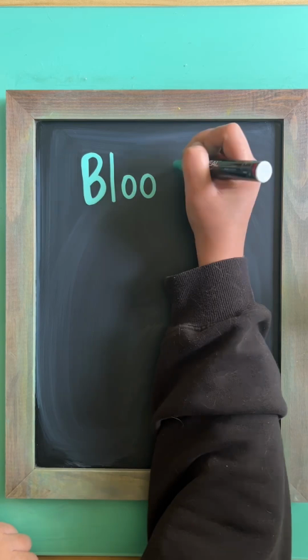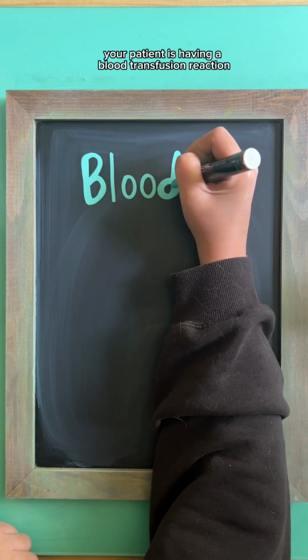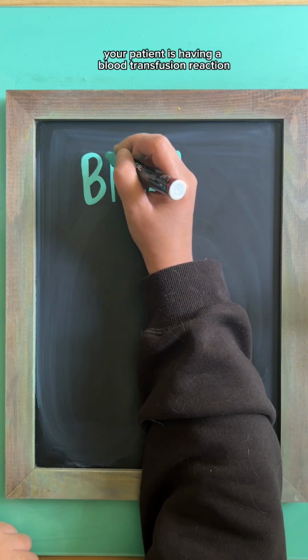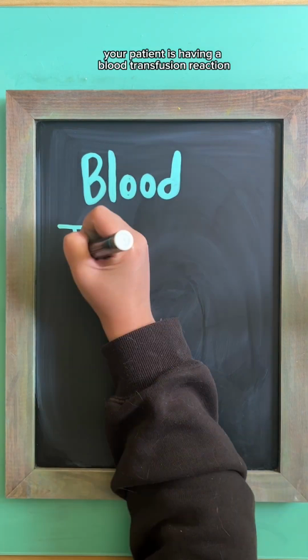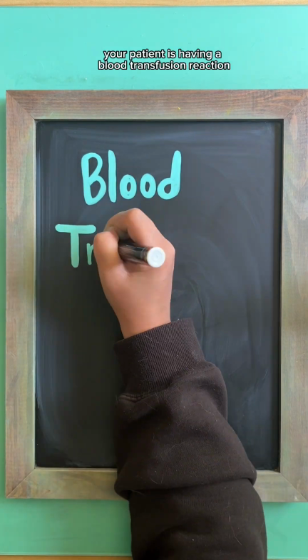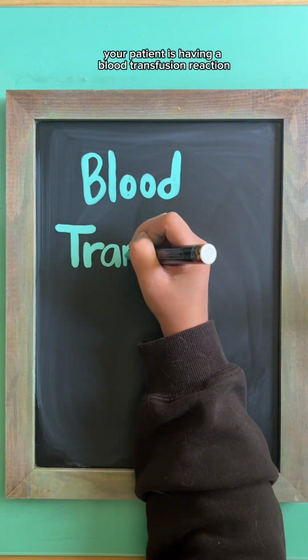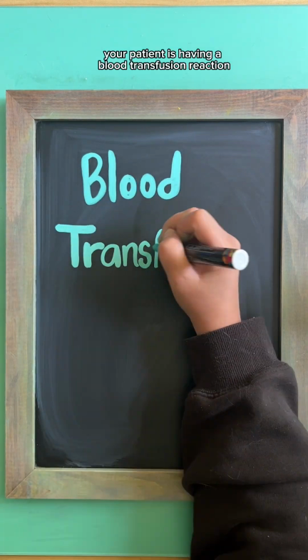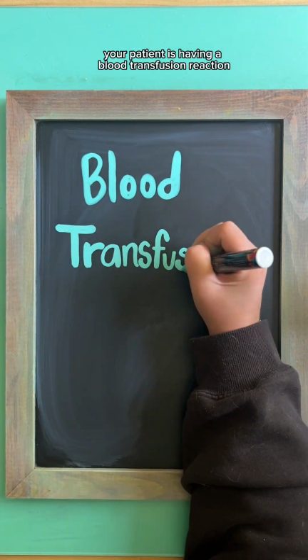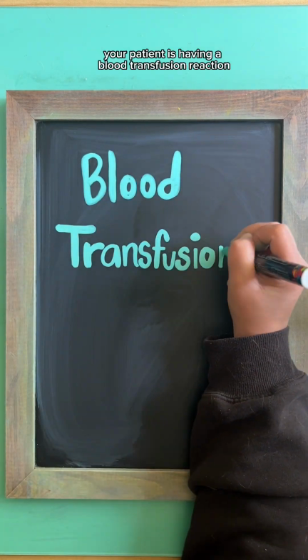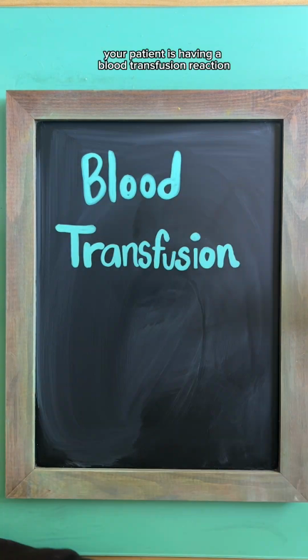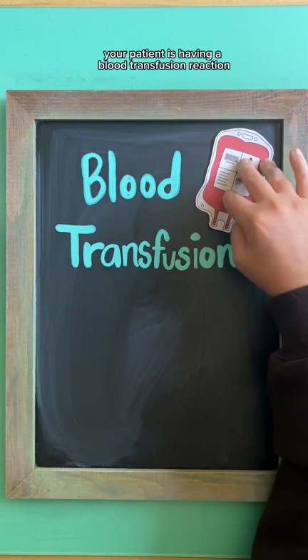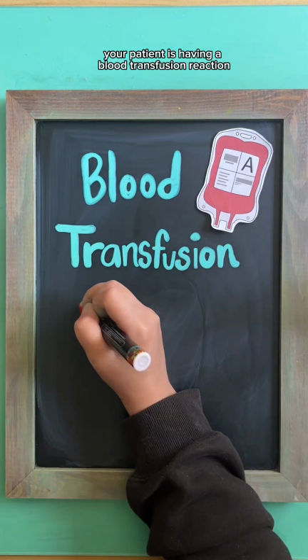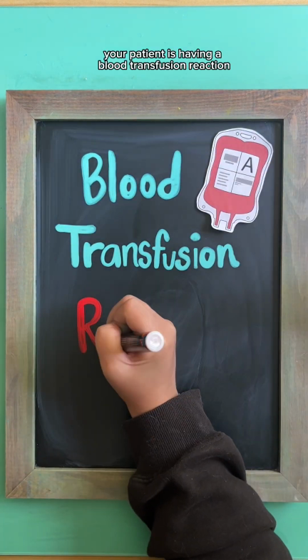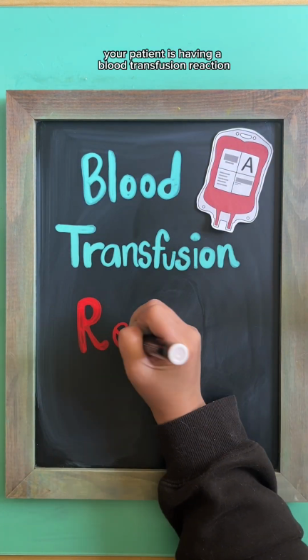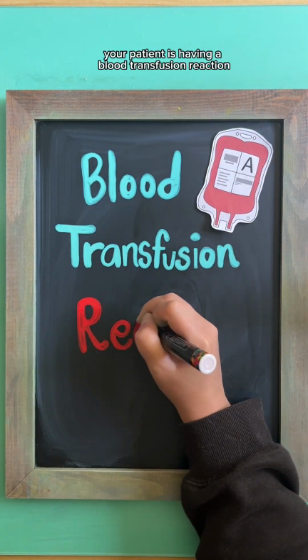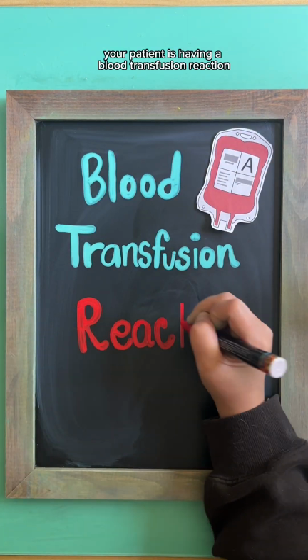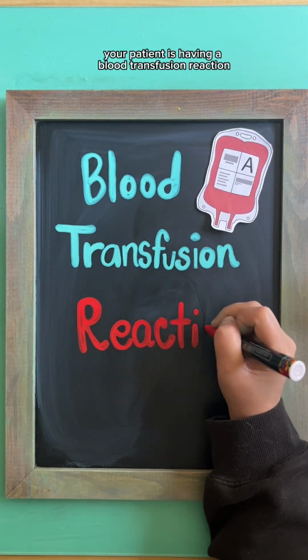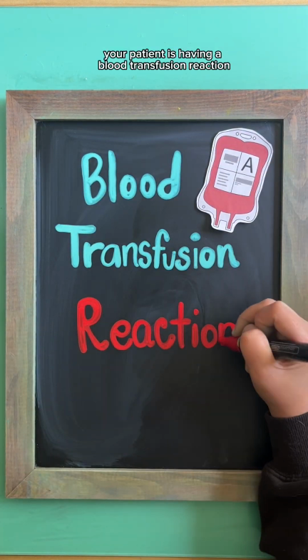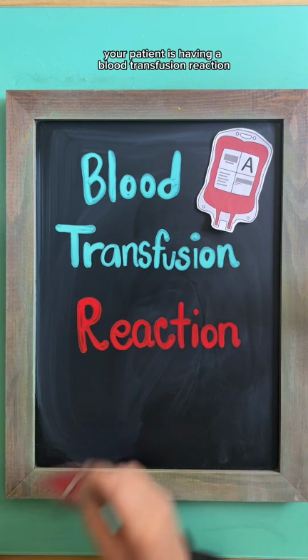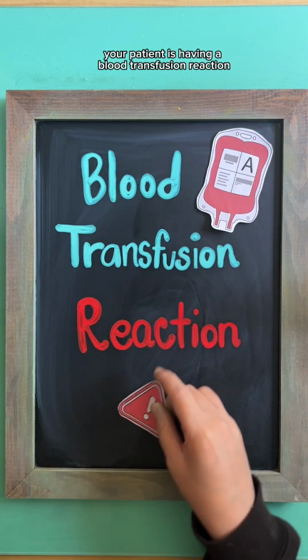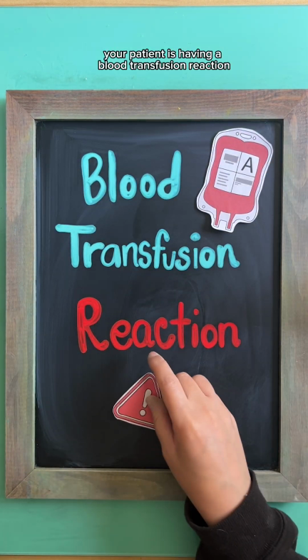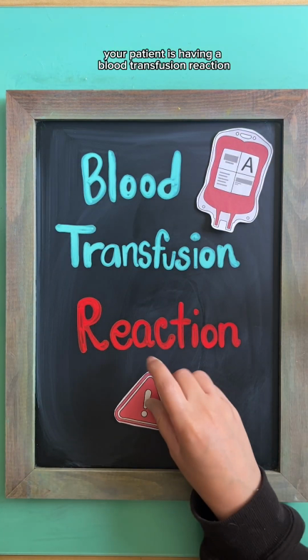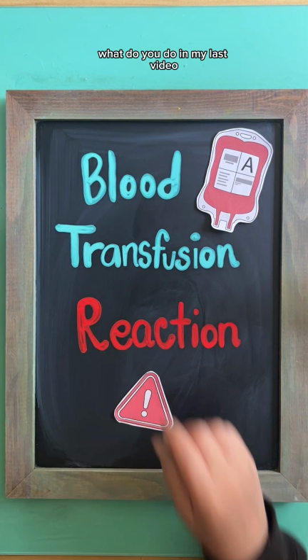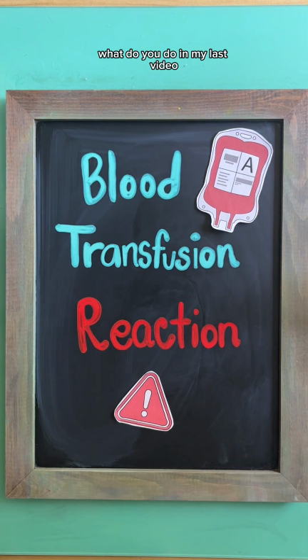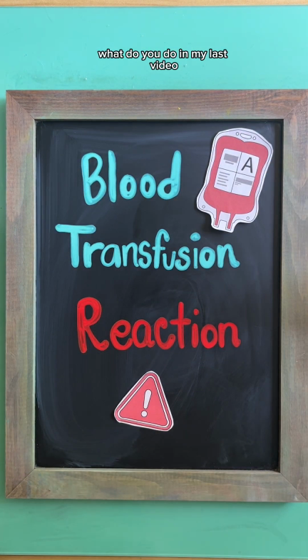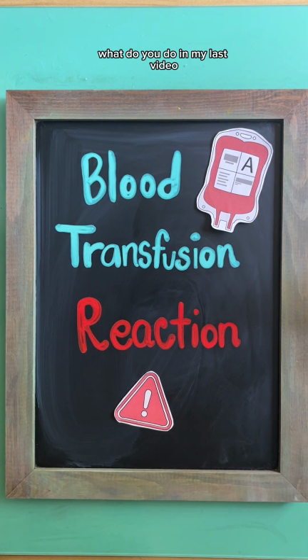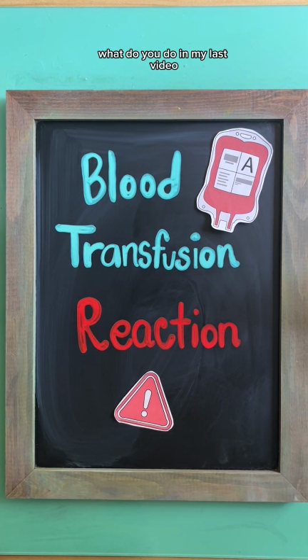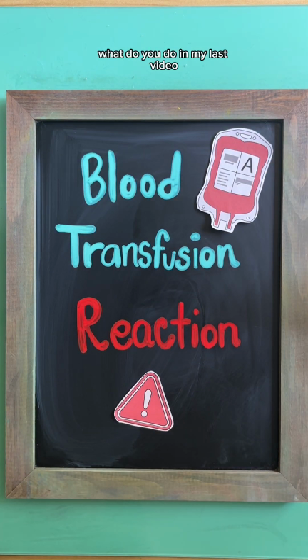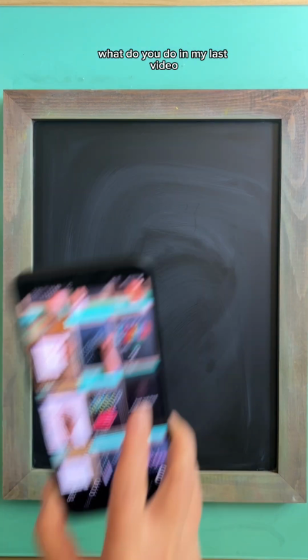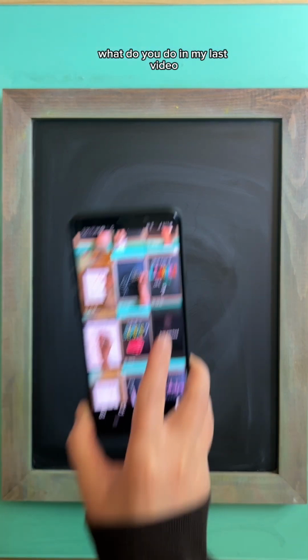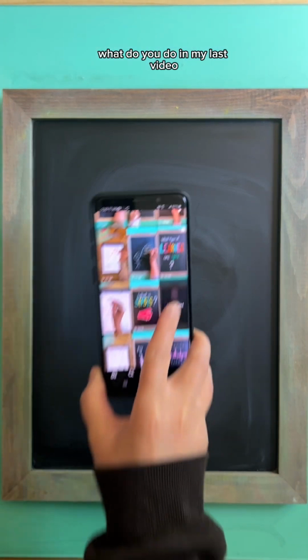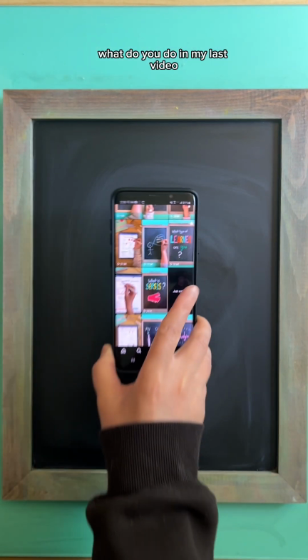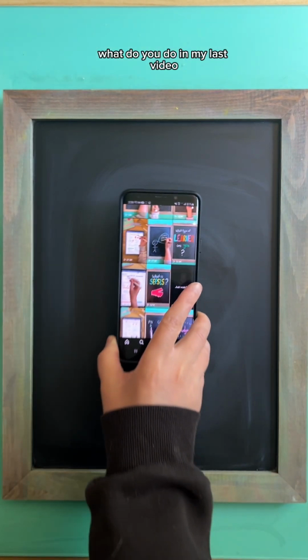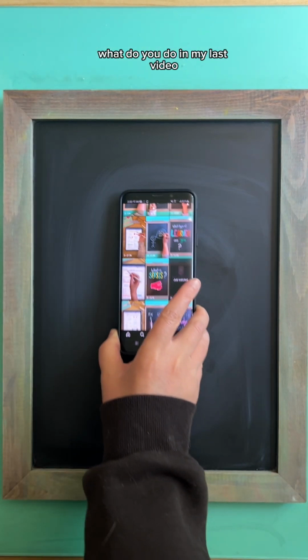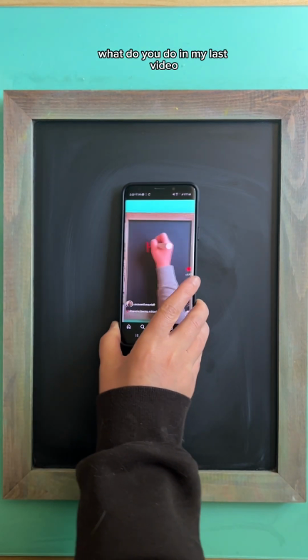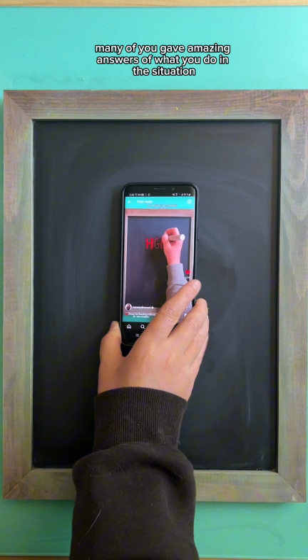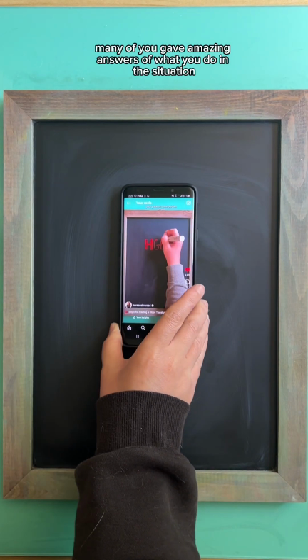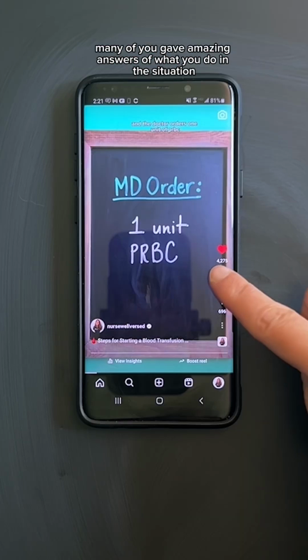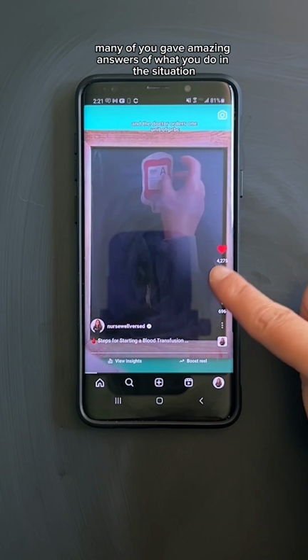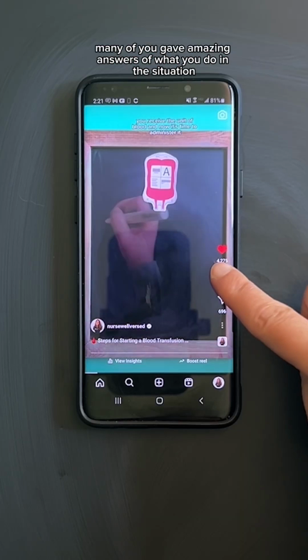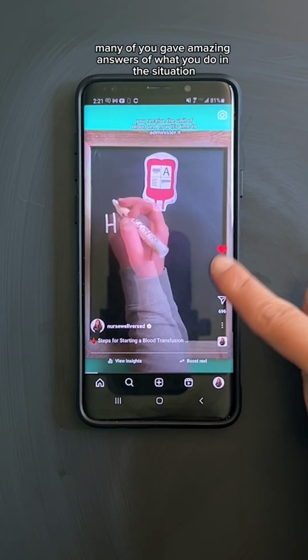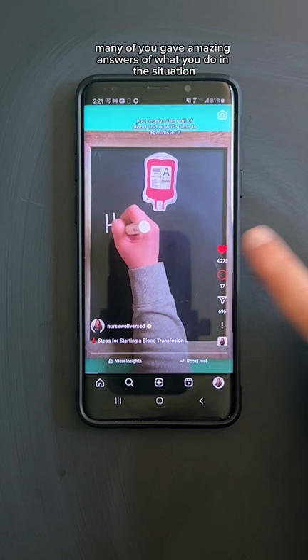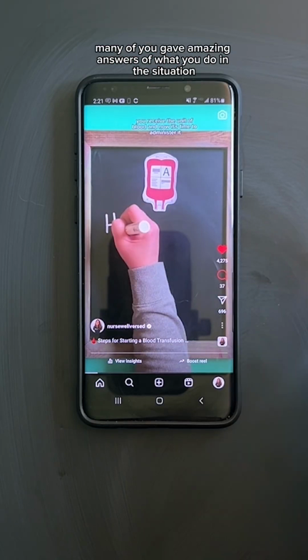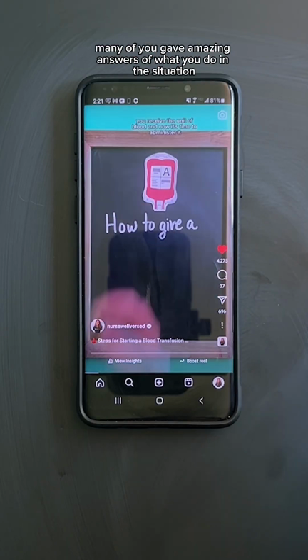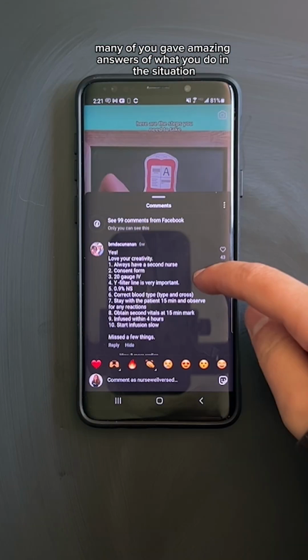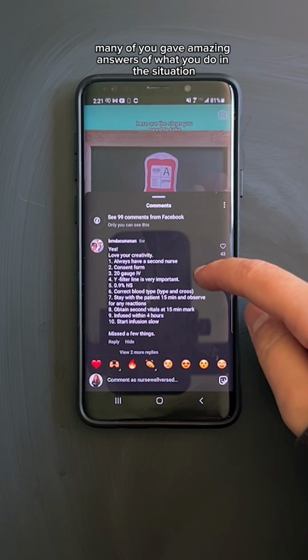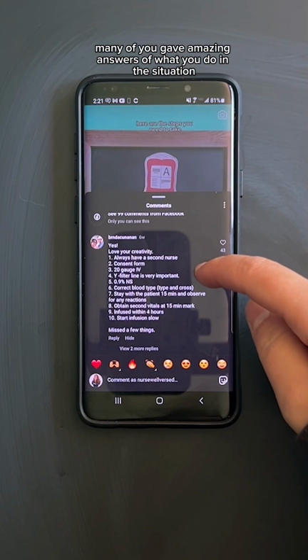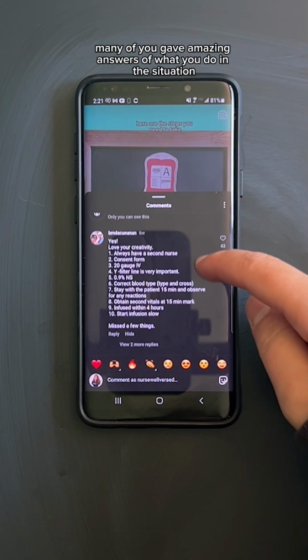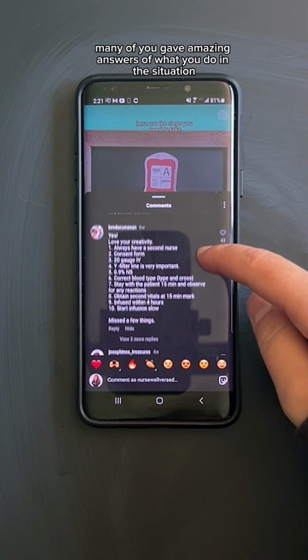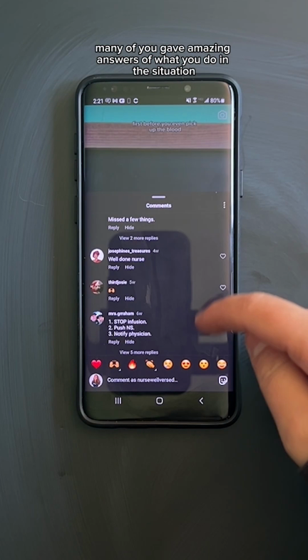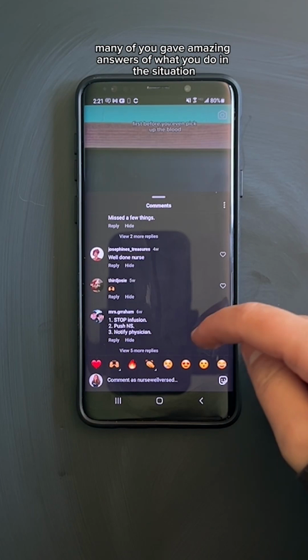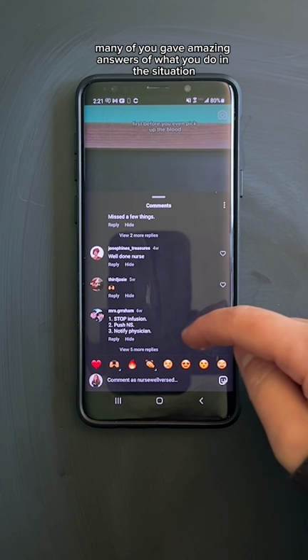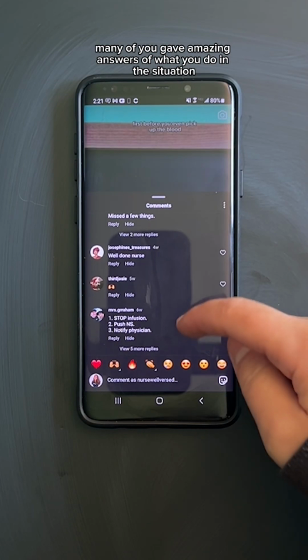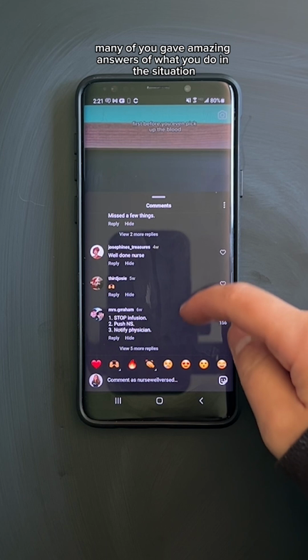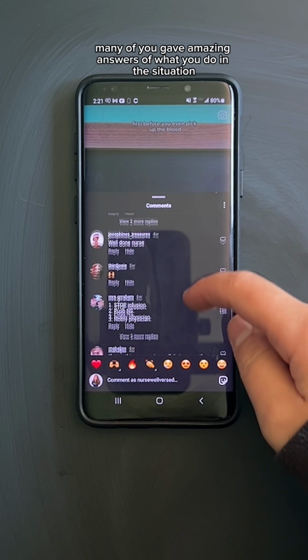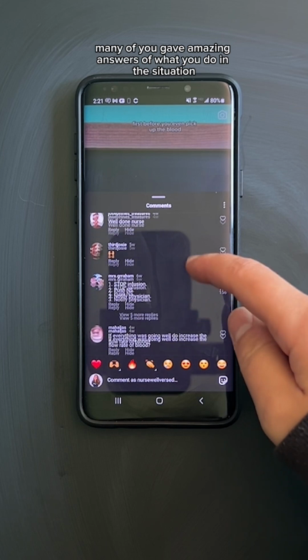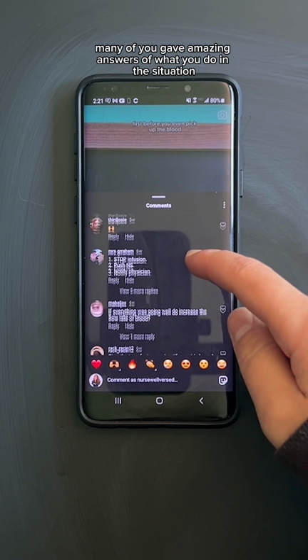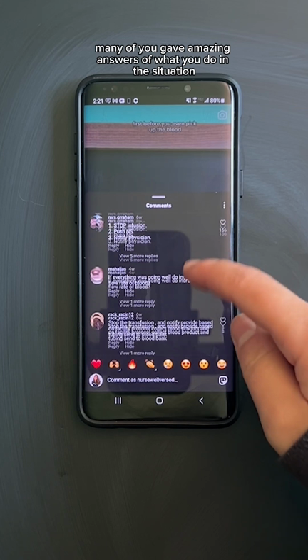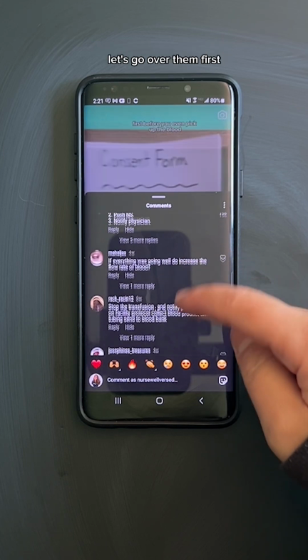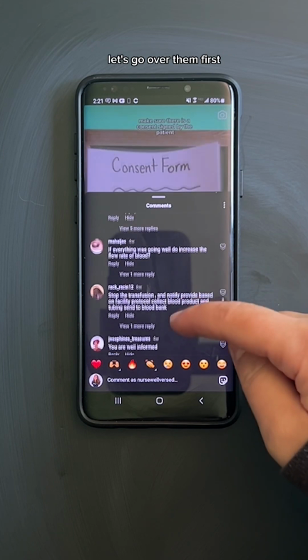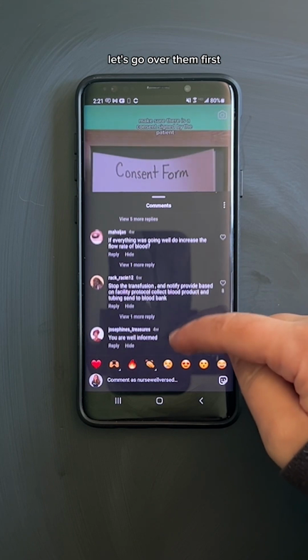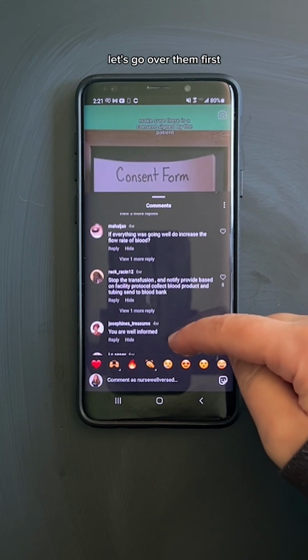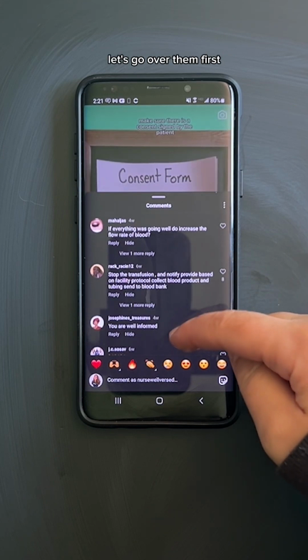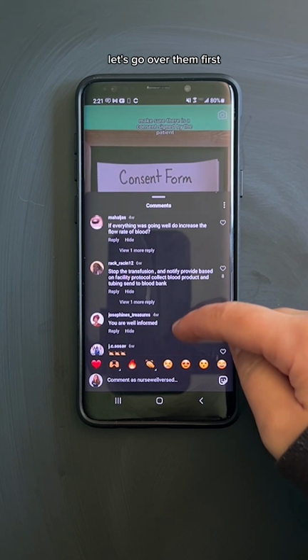Your patient is having a blood transfusion reaction. What do you do? In my last video, many of you gave amazing answers of what you do in this situation. Let's go over them.